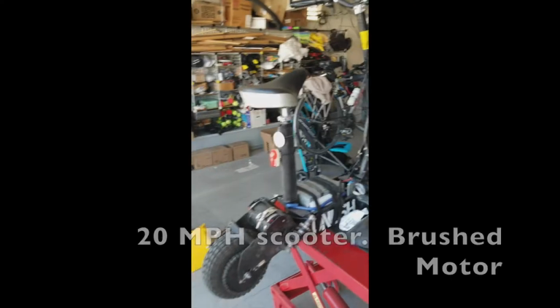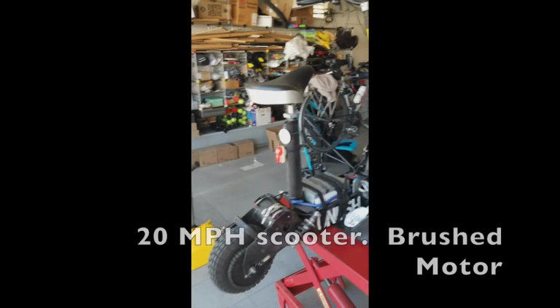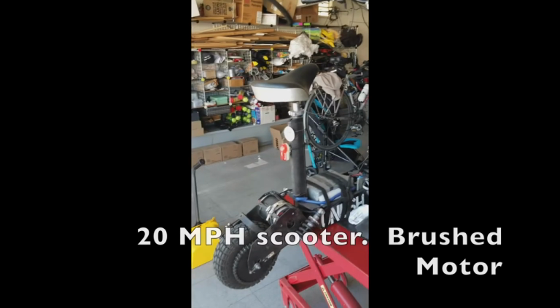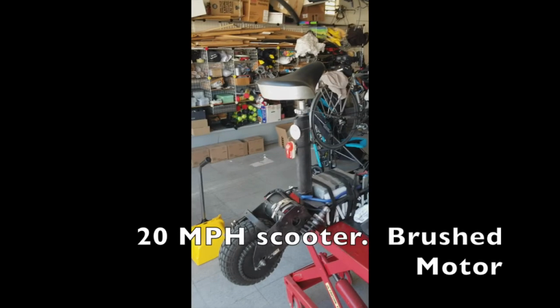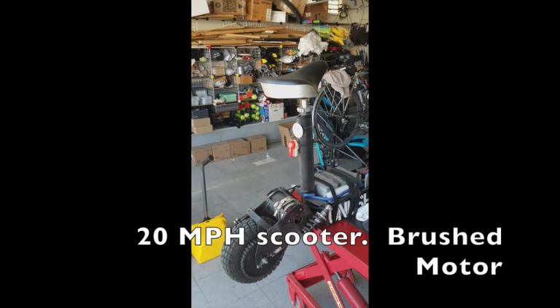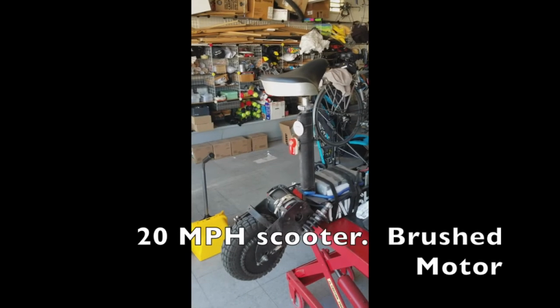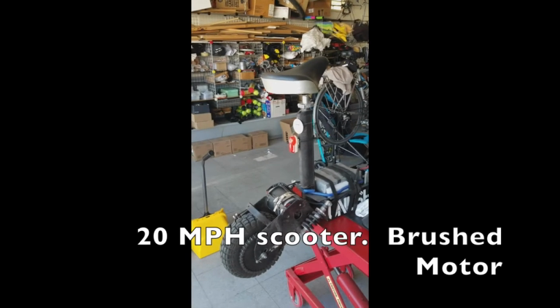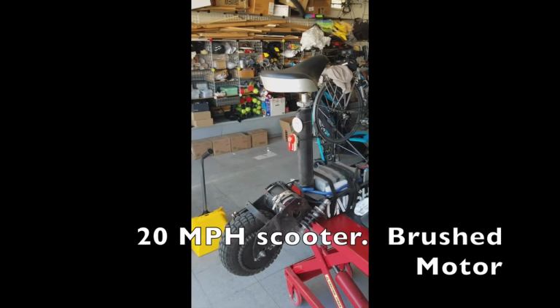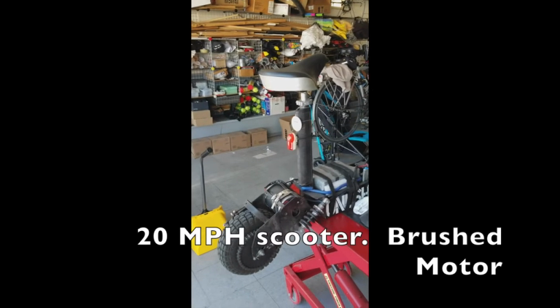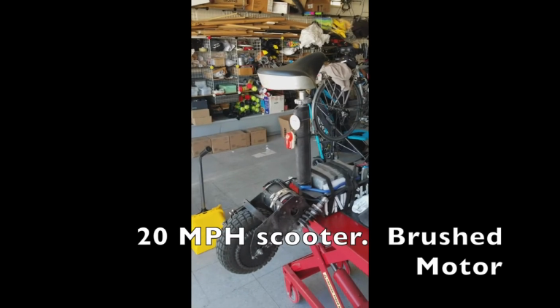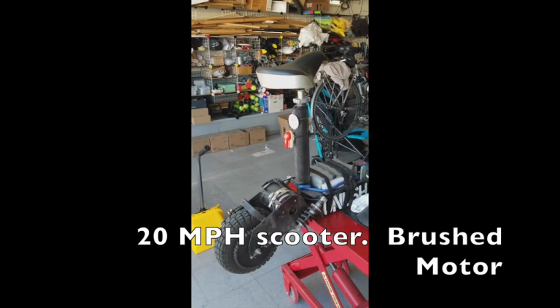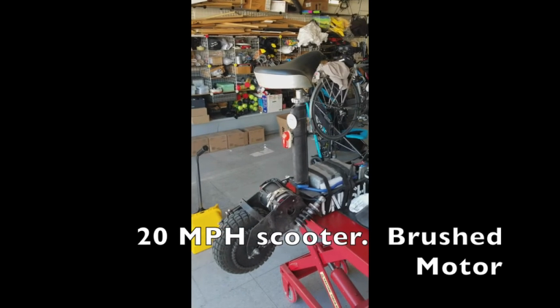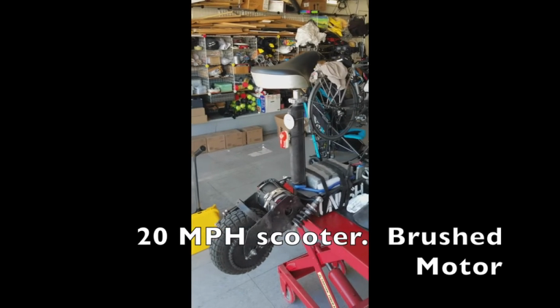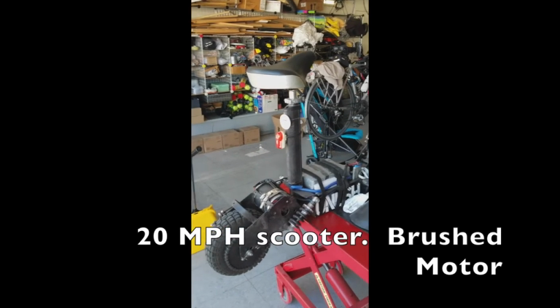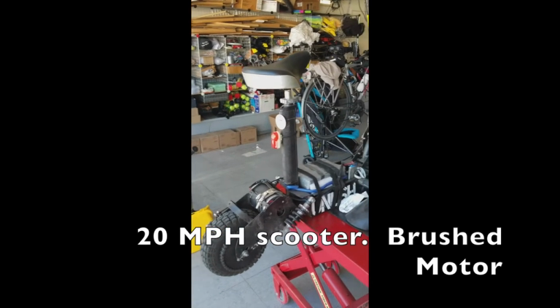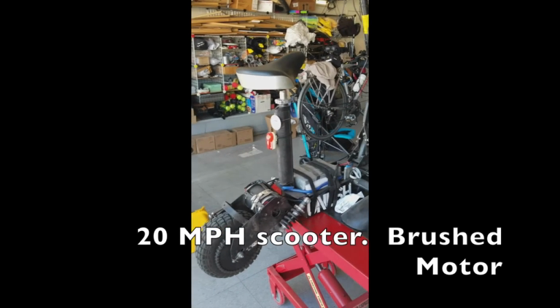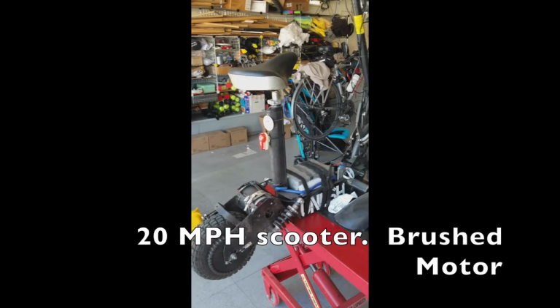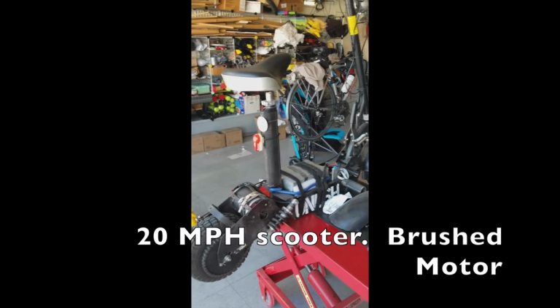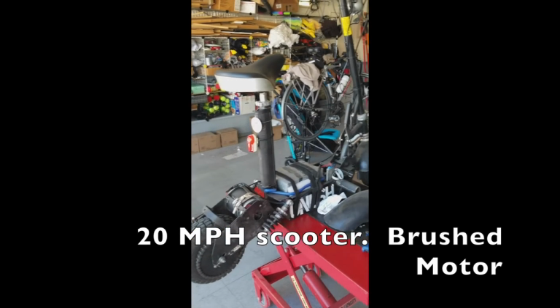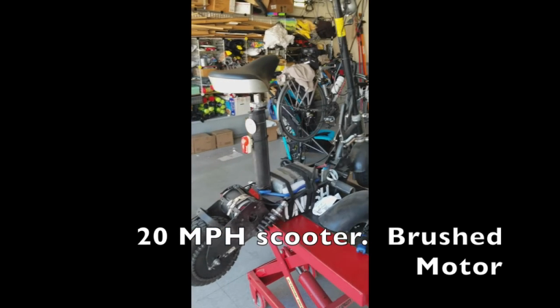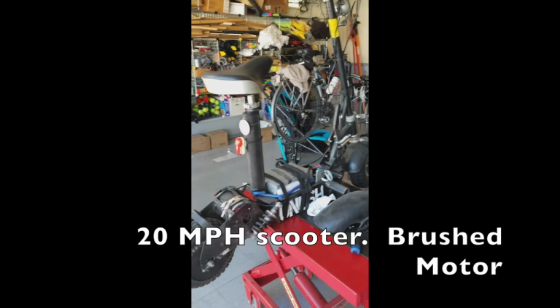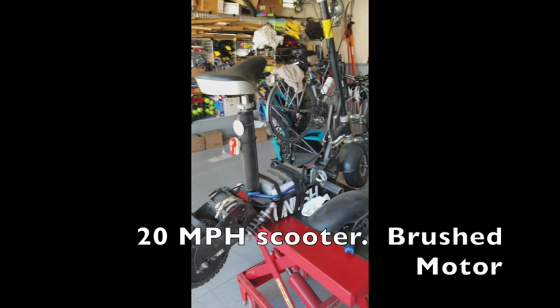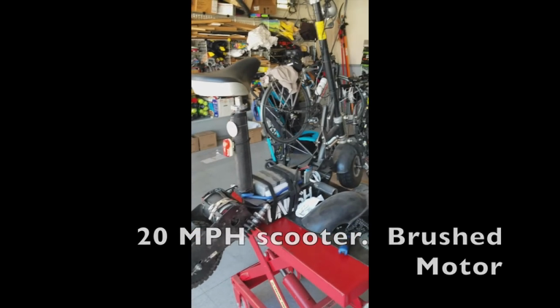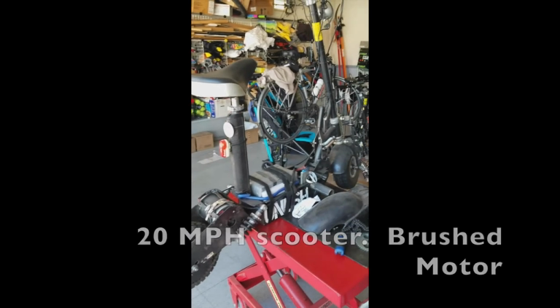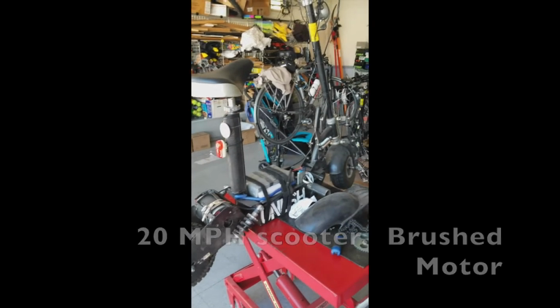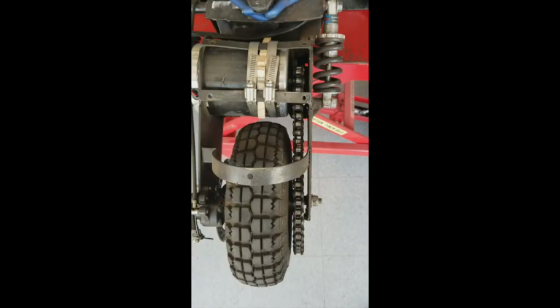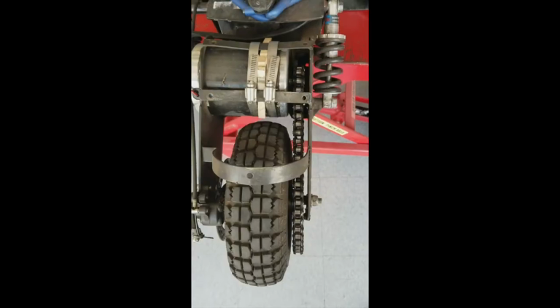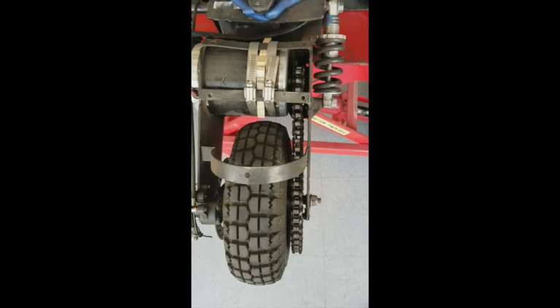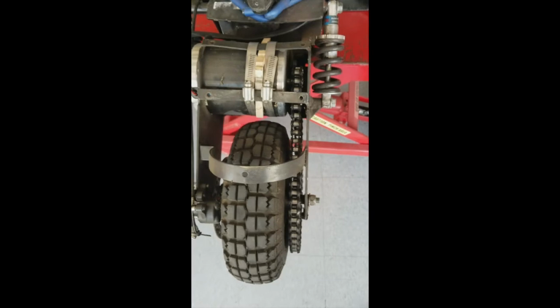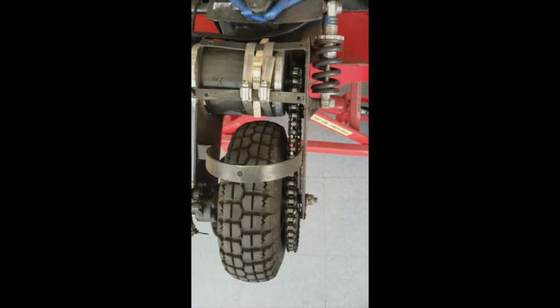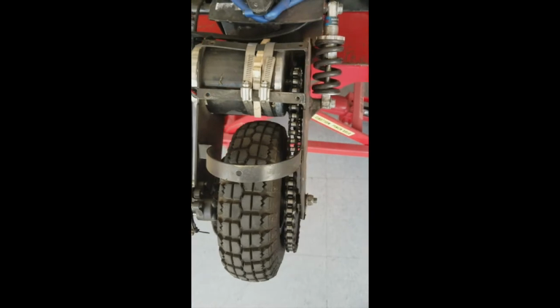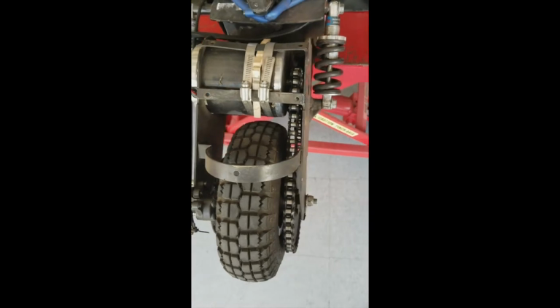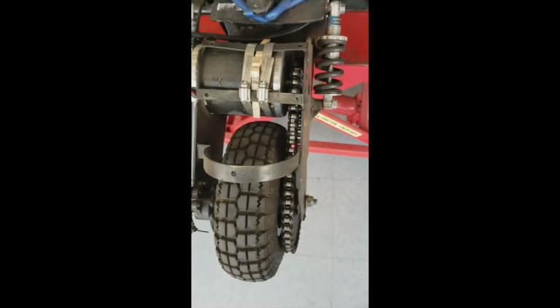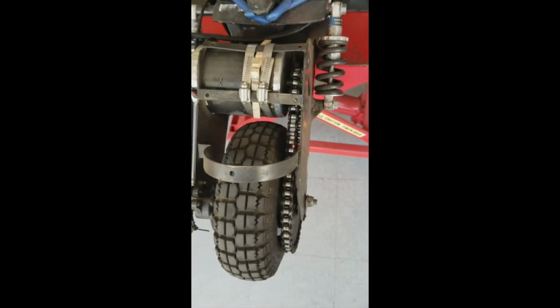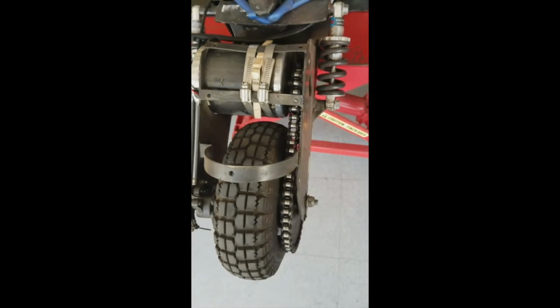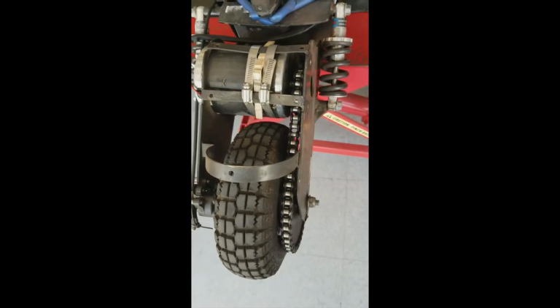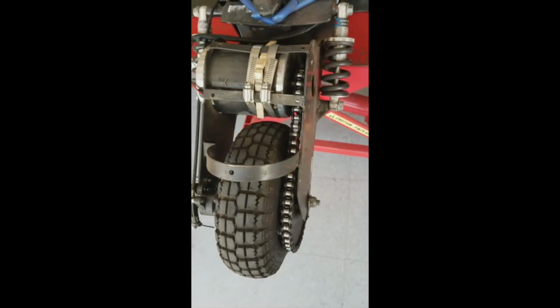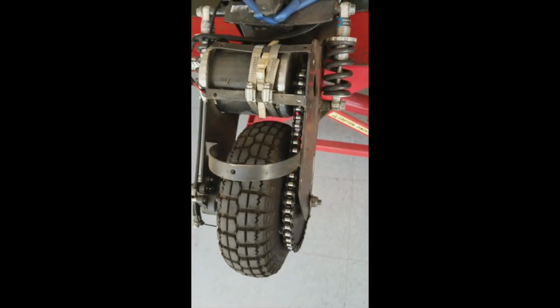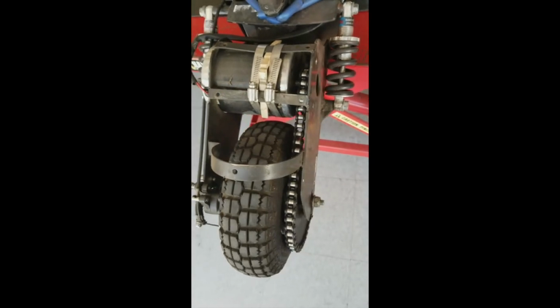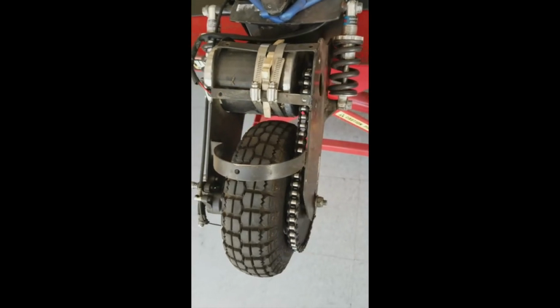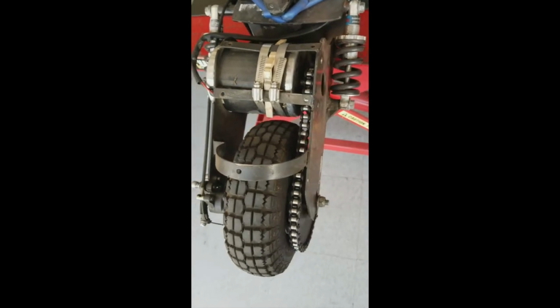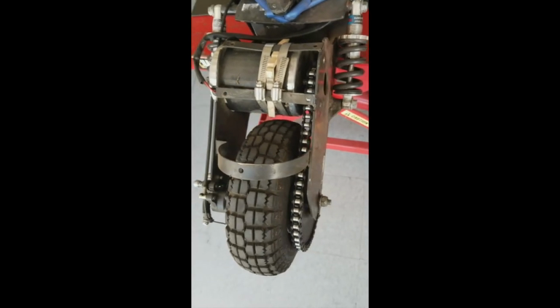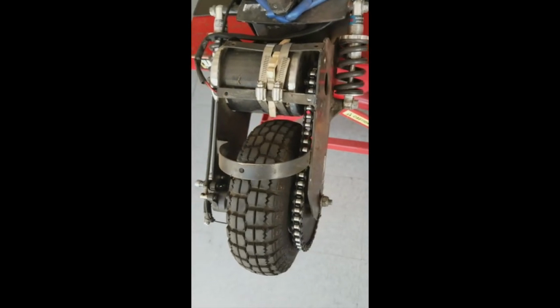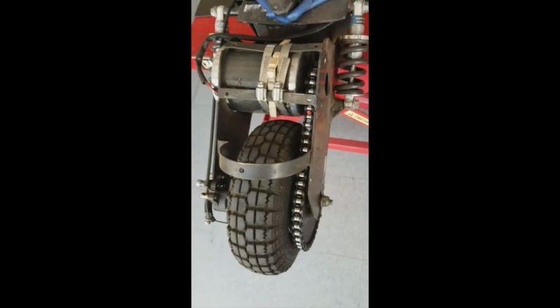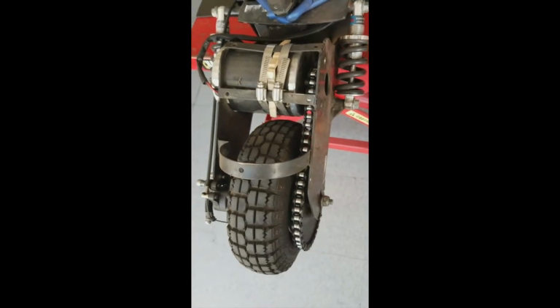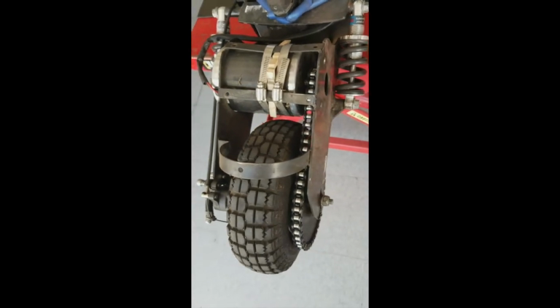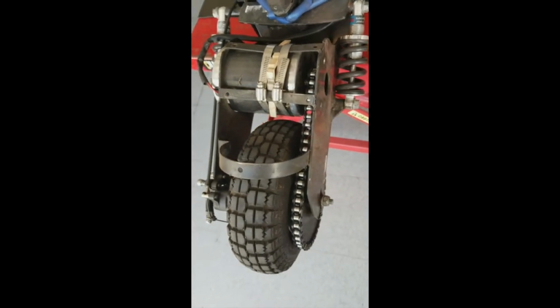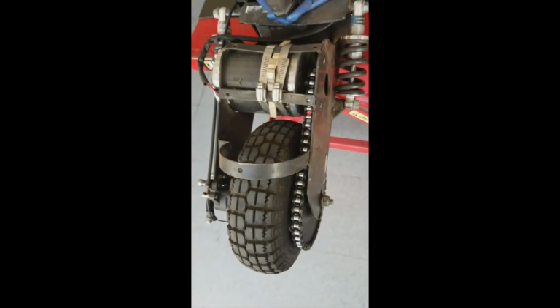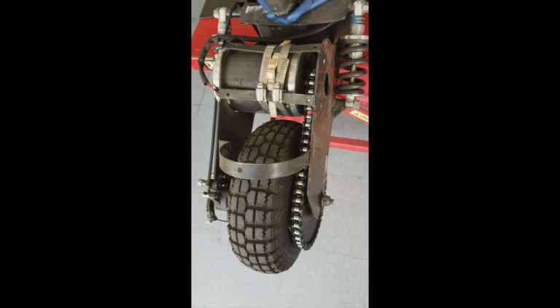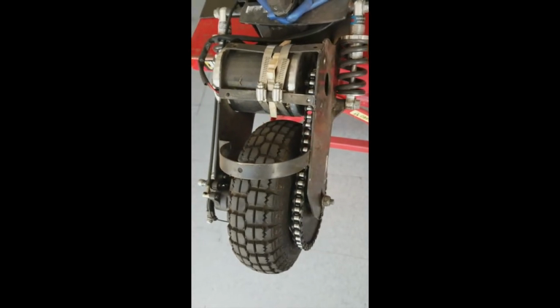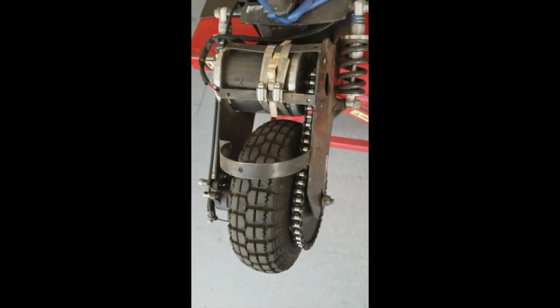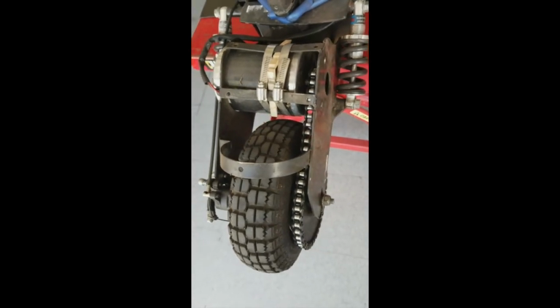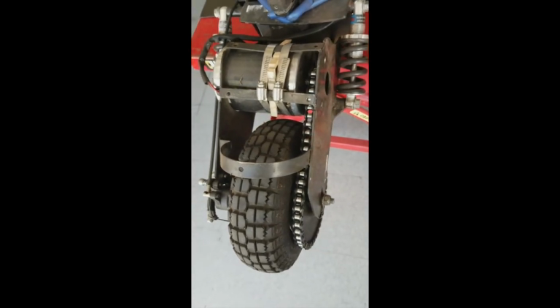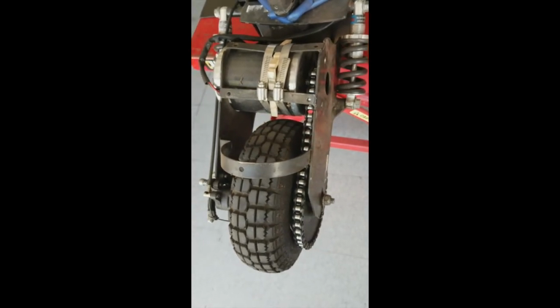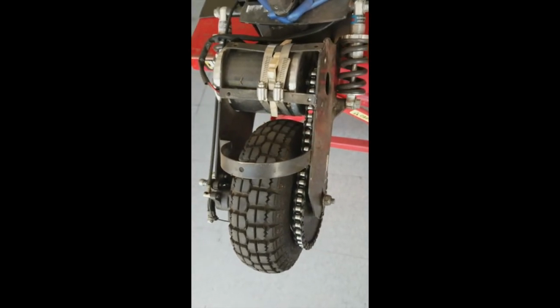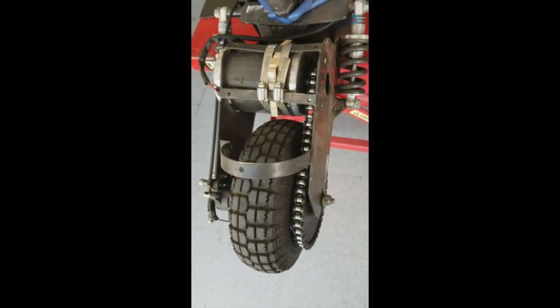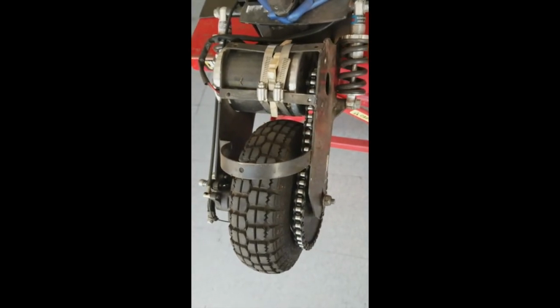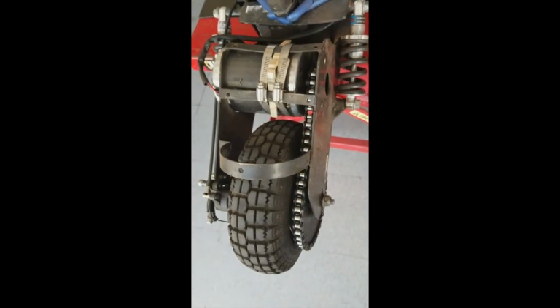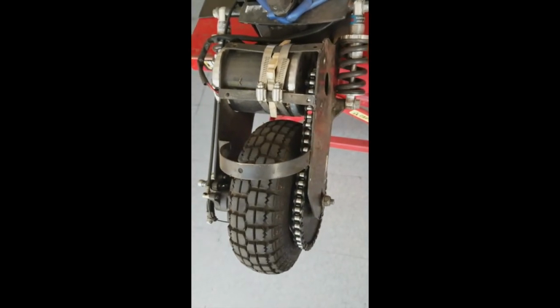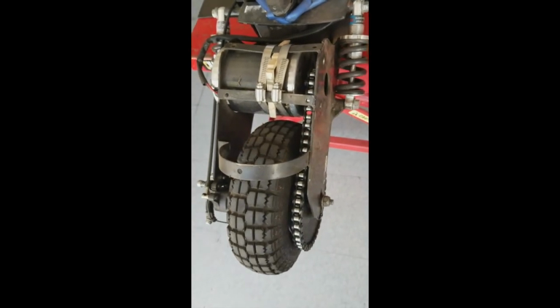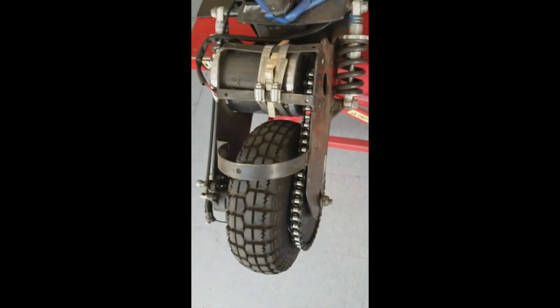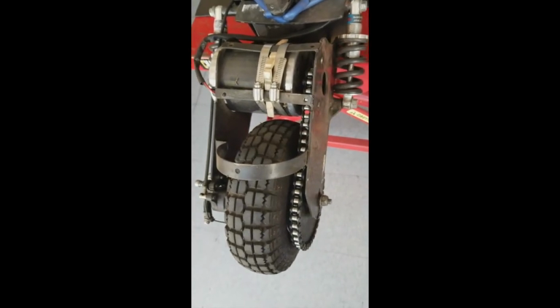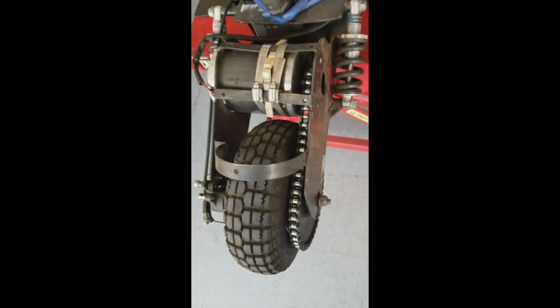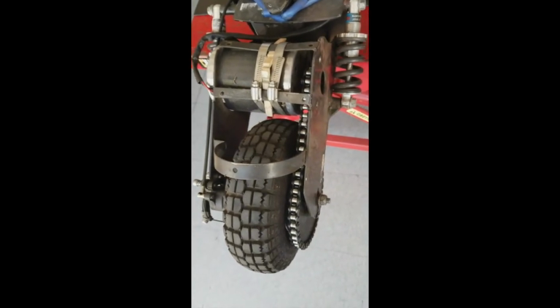This is my SuperTurbo 800 Elite. This is the rear mechanism of the SuperTurbo 800 Elite.